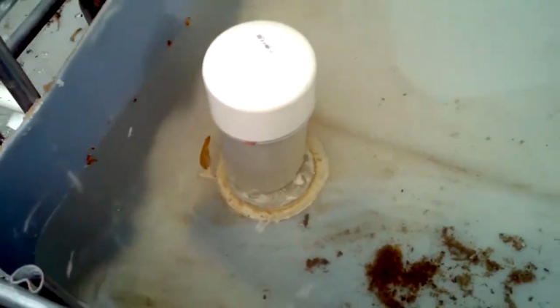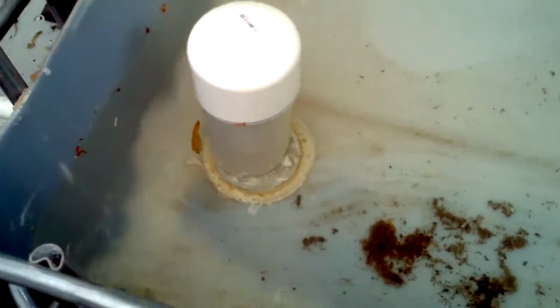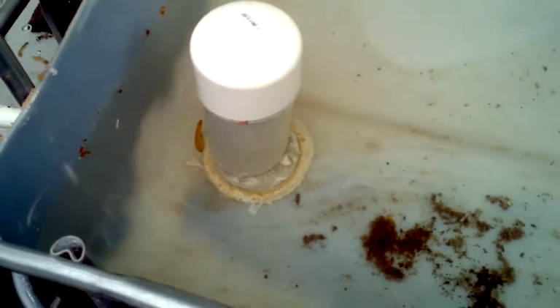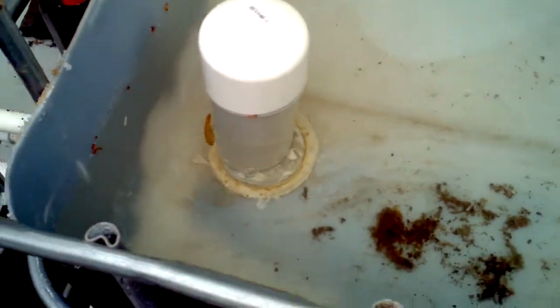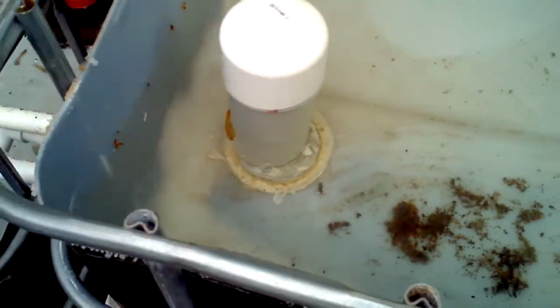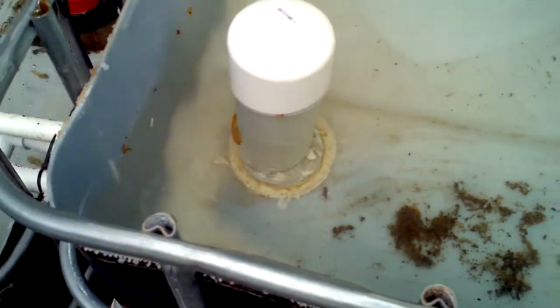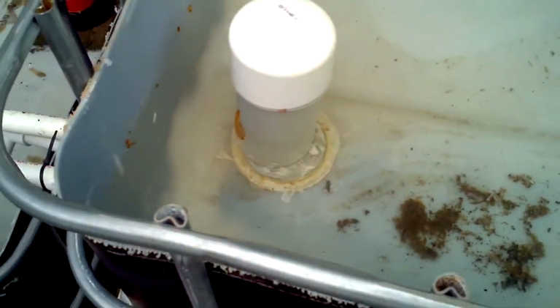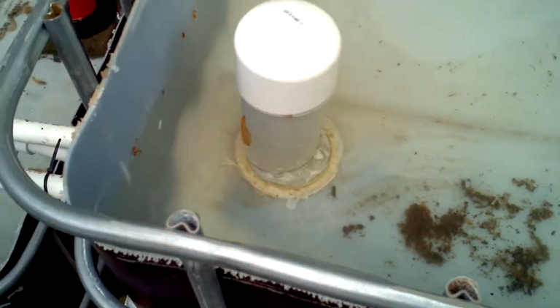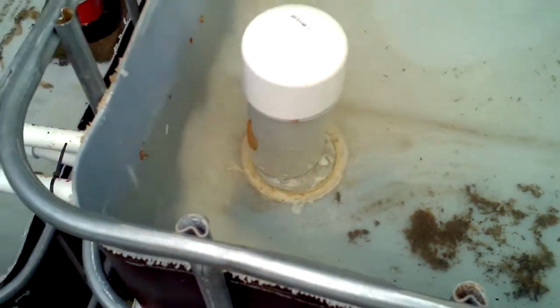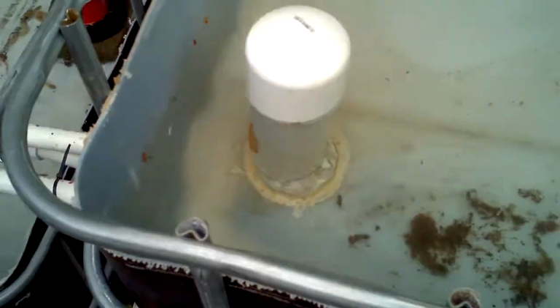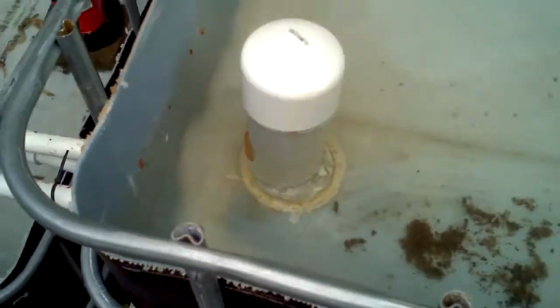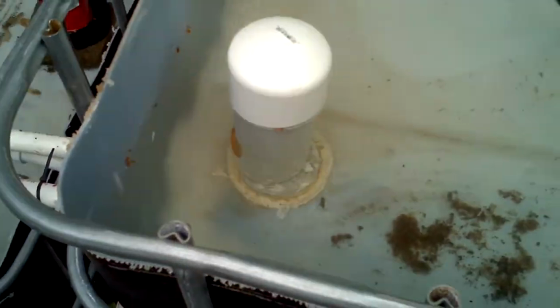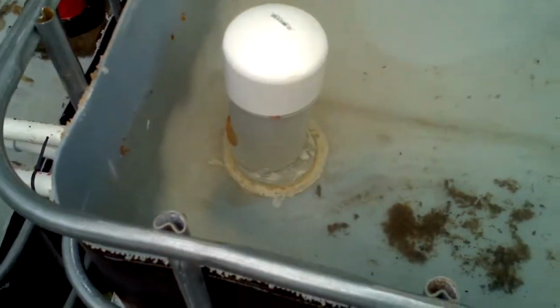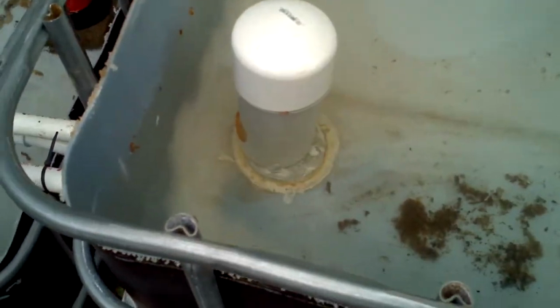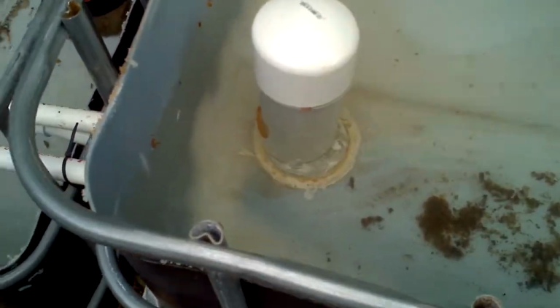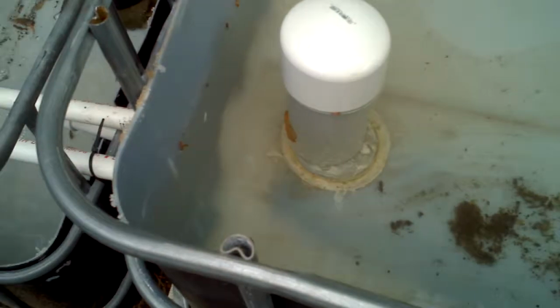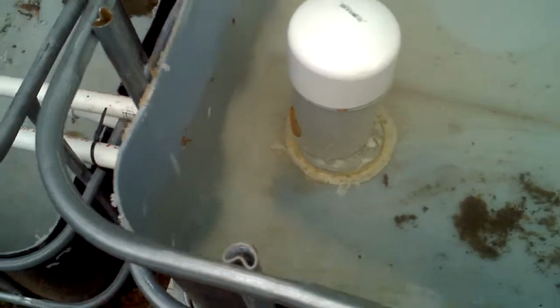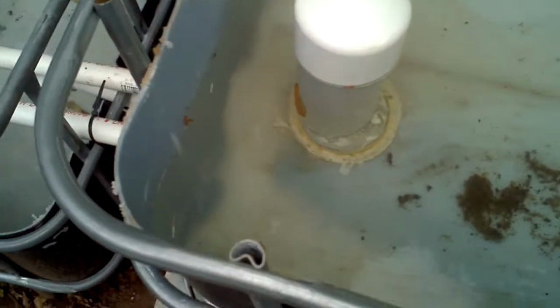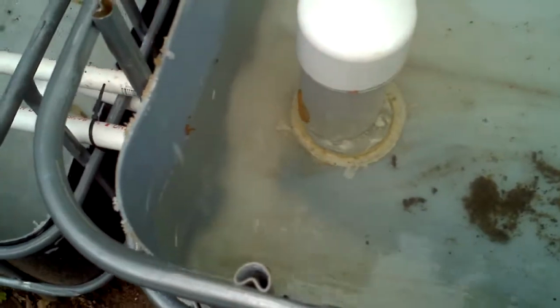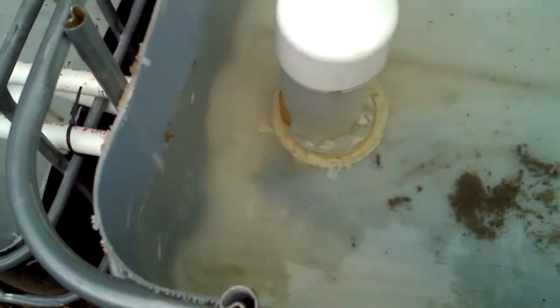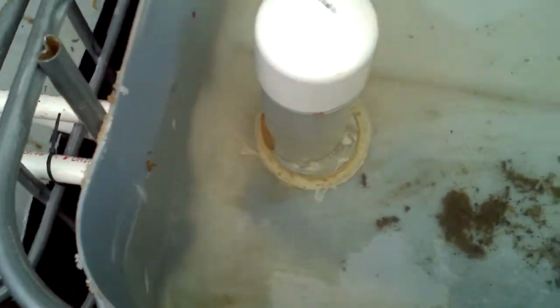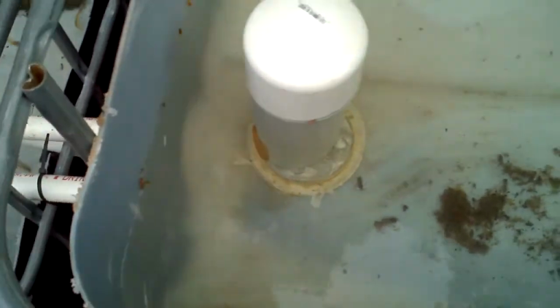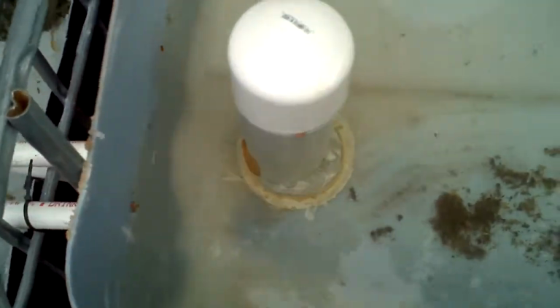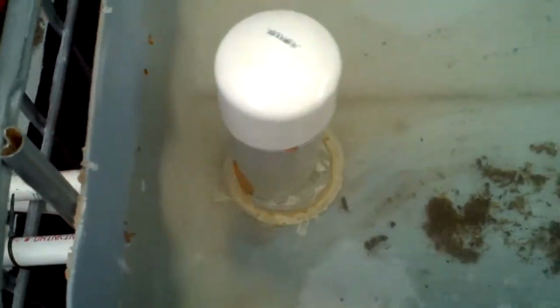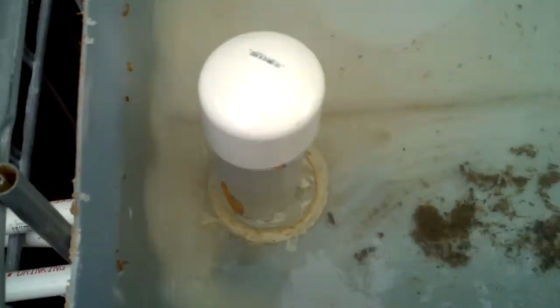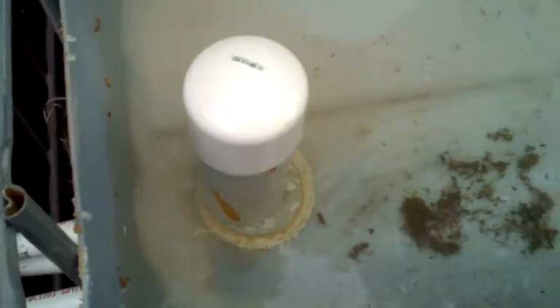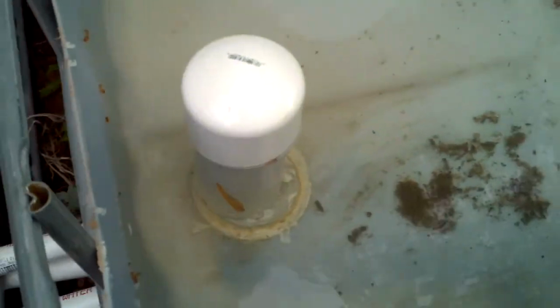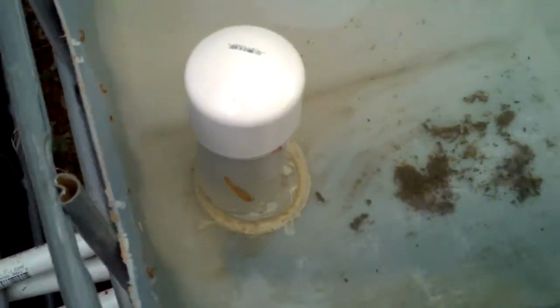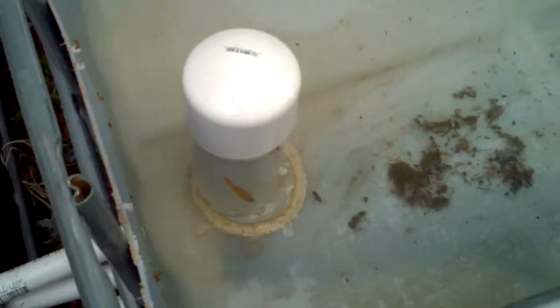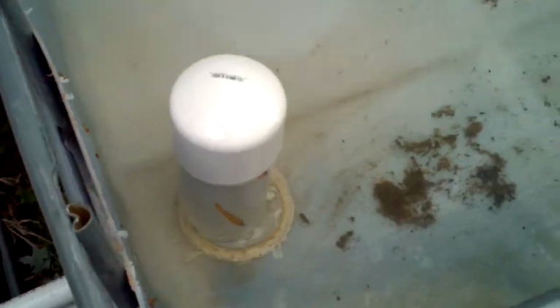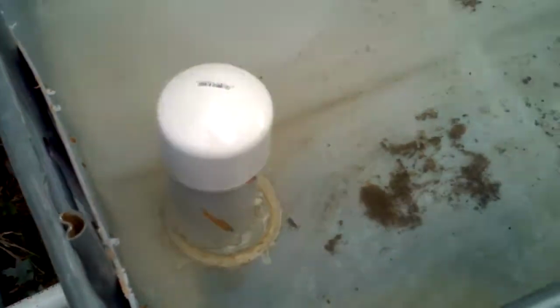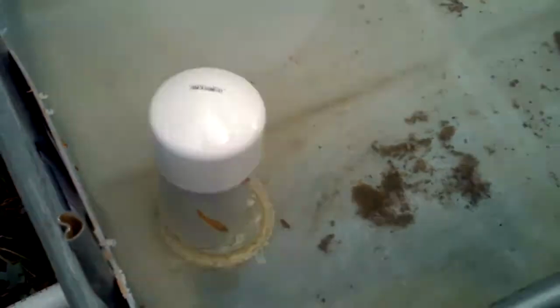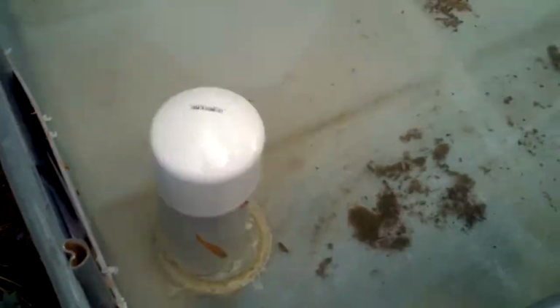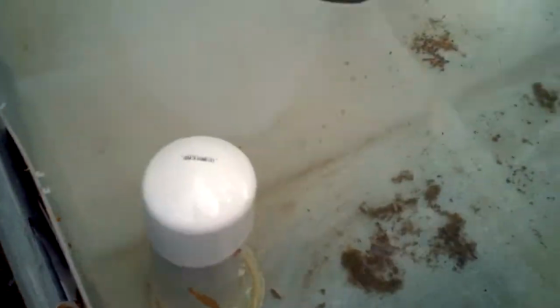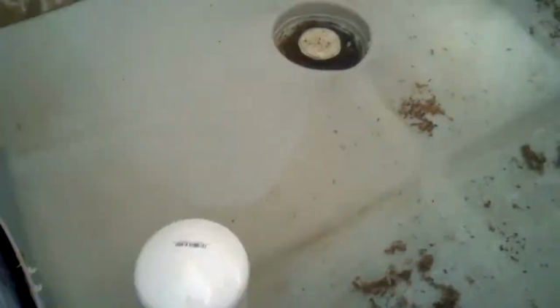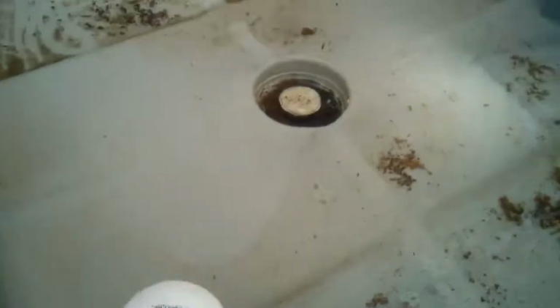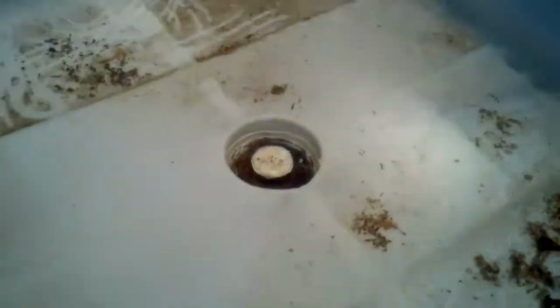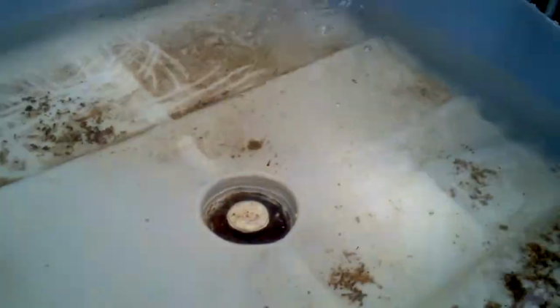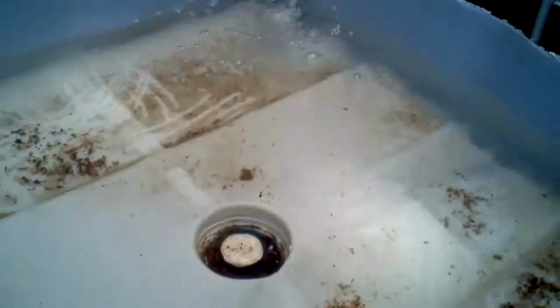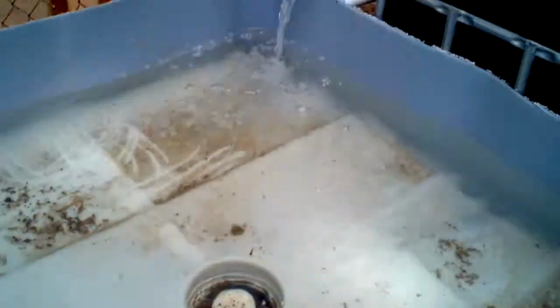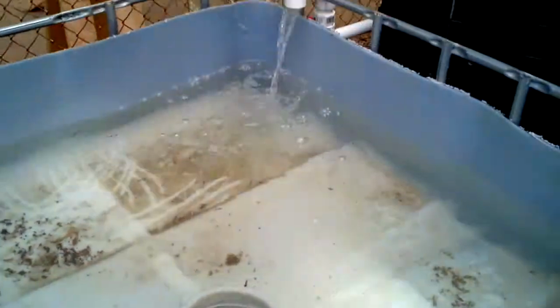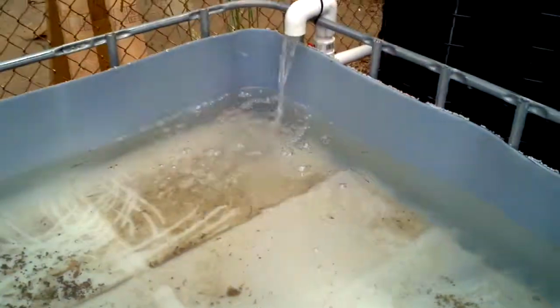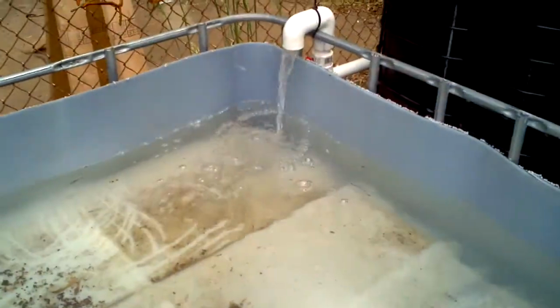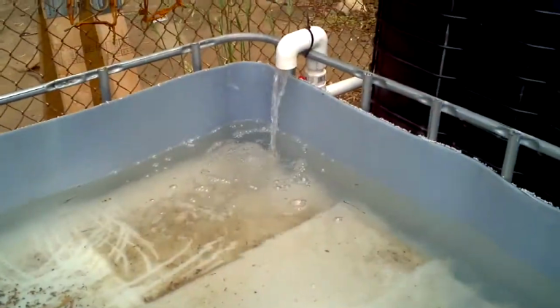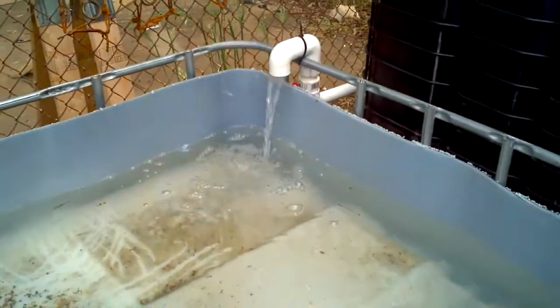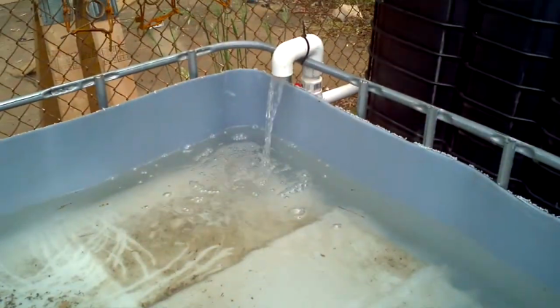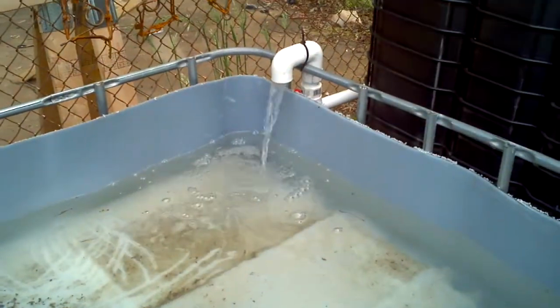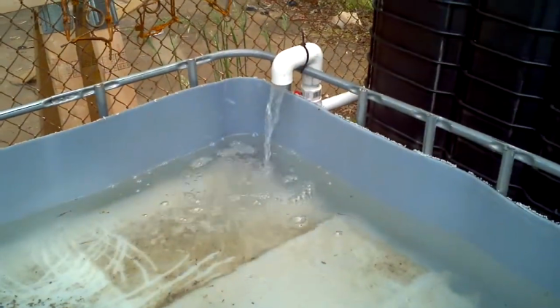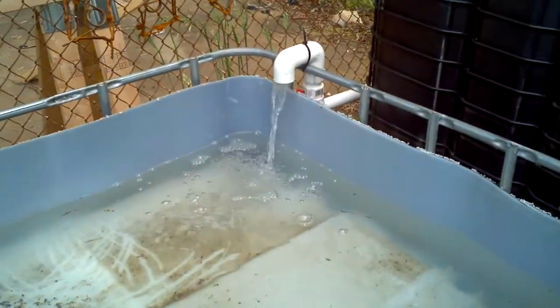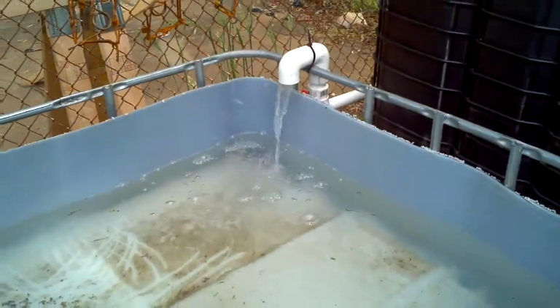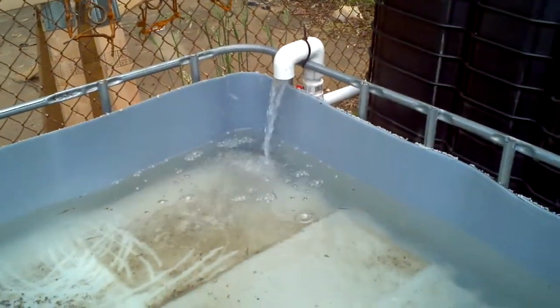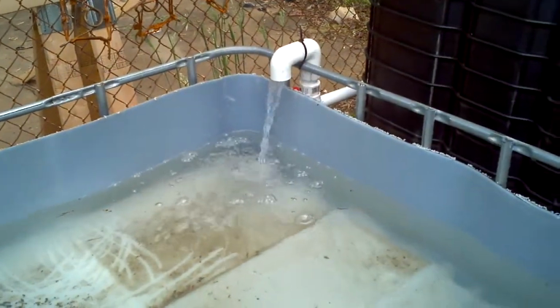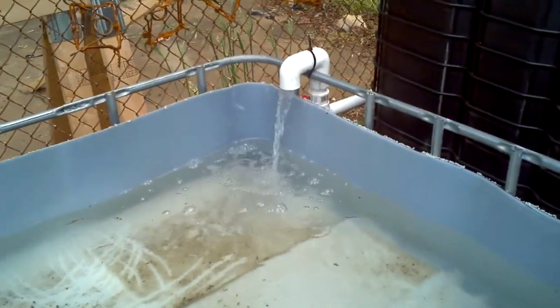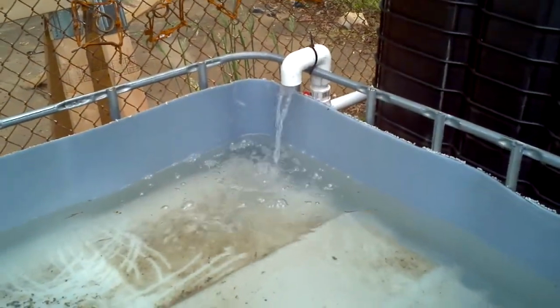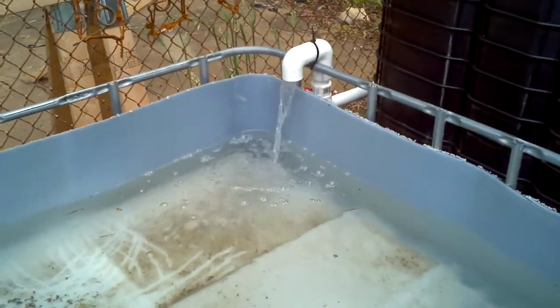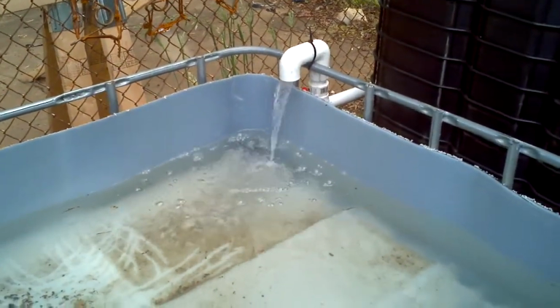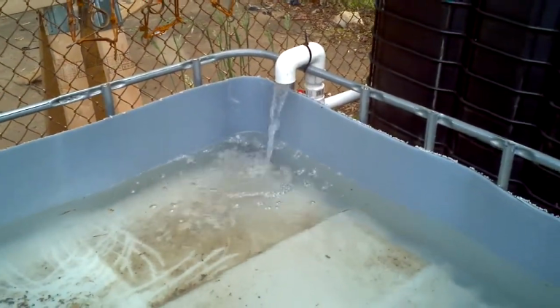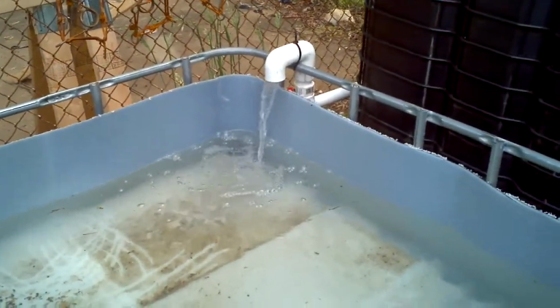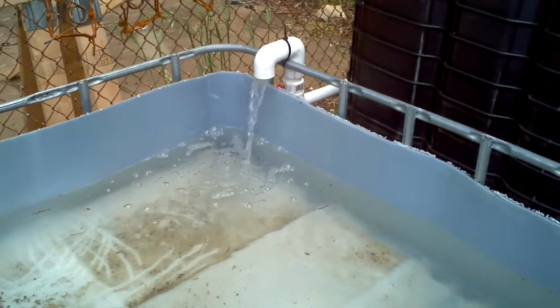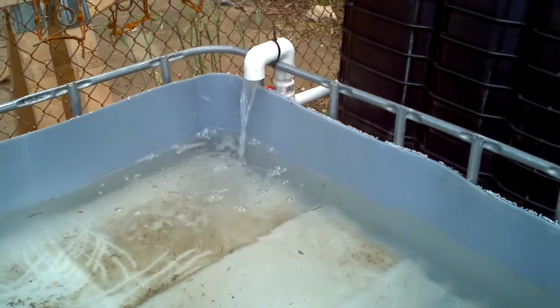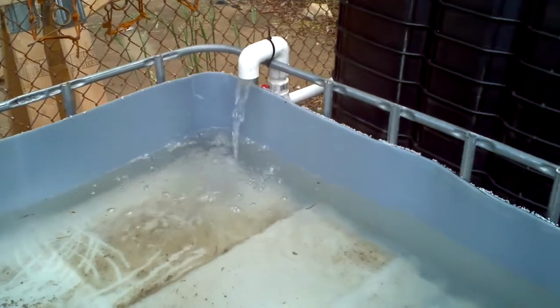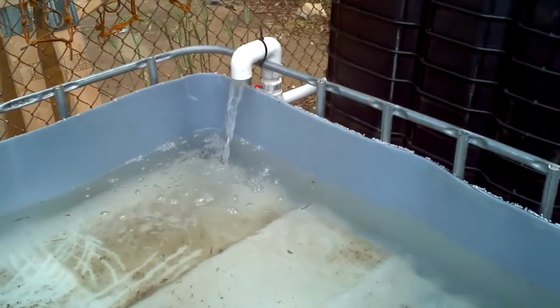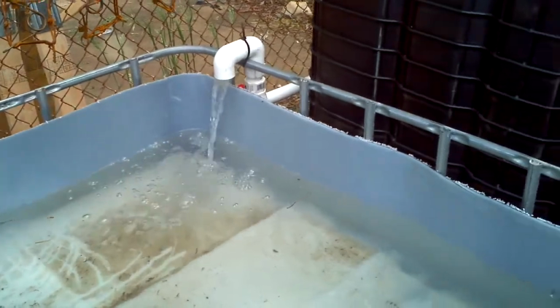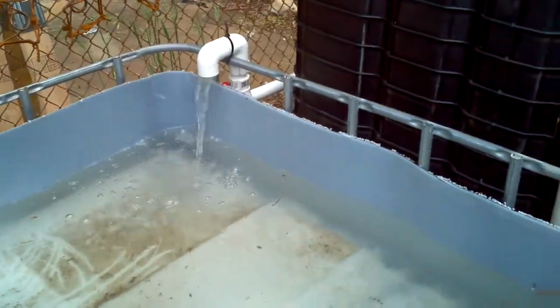This bell will suck all the water down despite the fact that it is going to continuously pump in water.